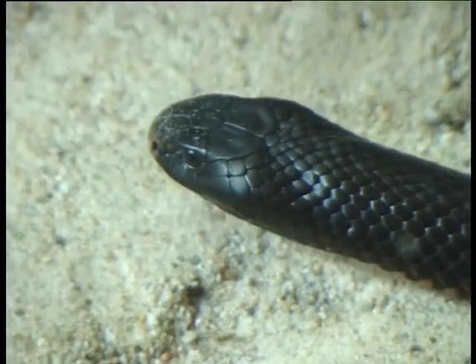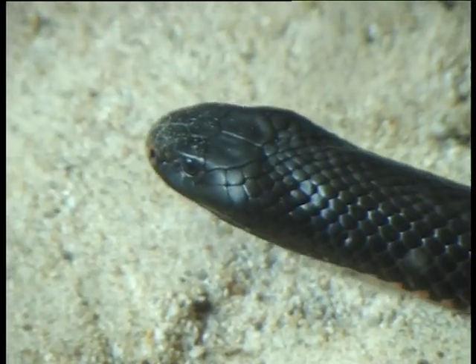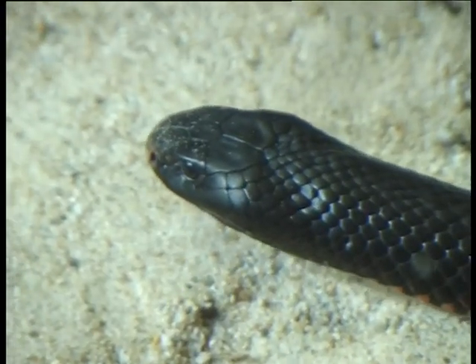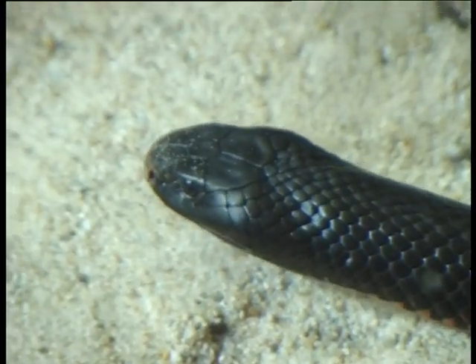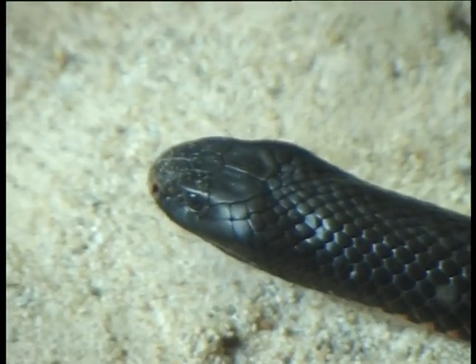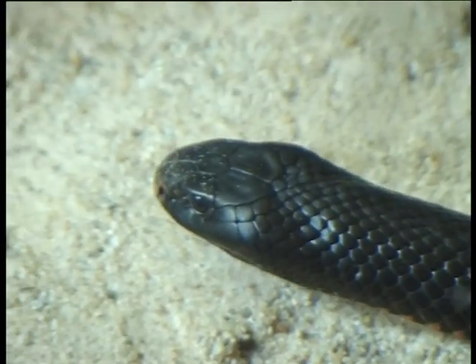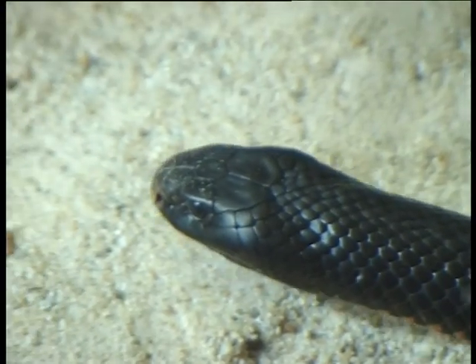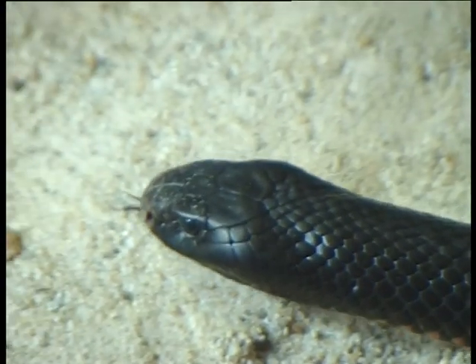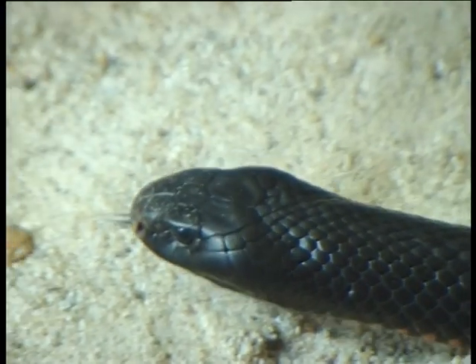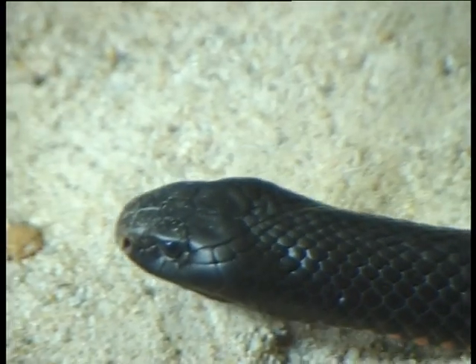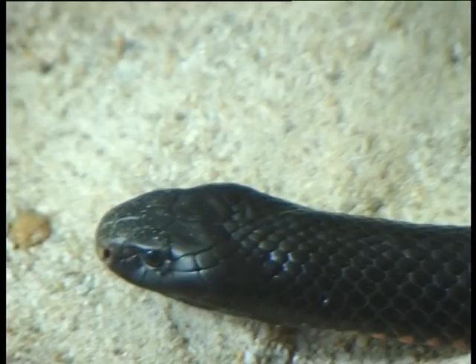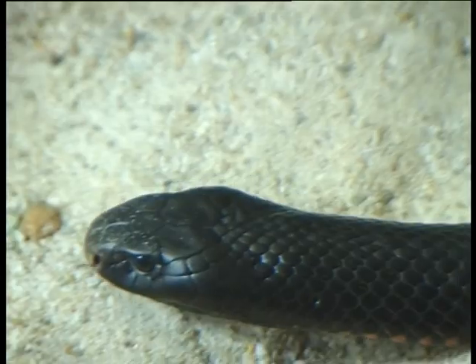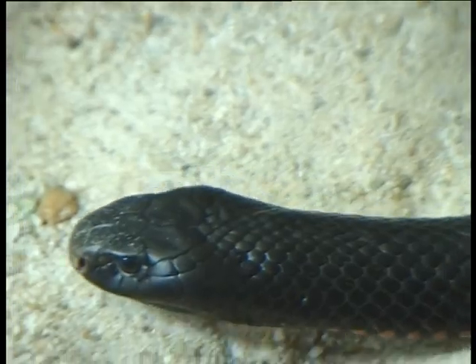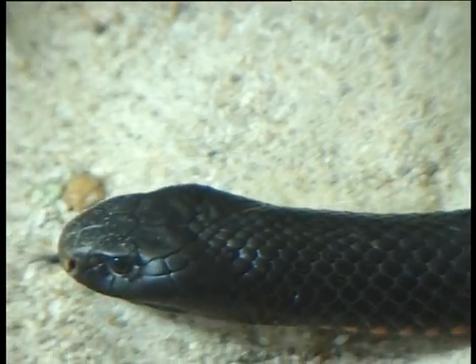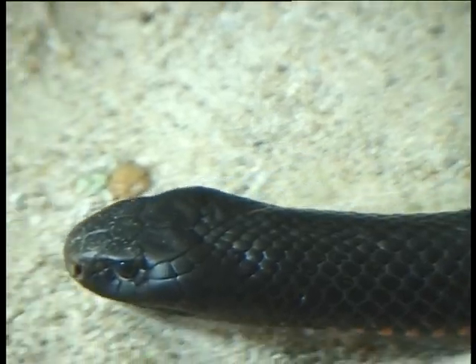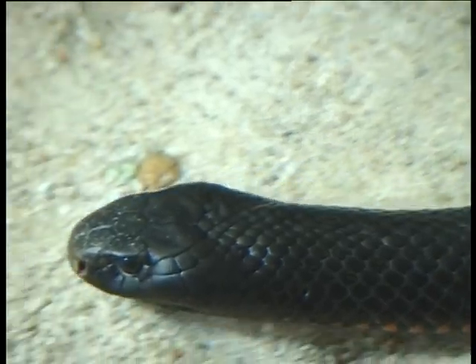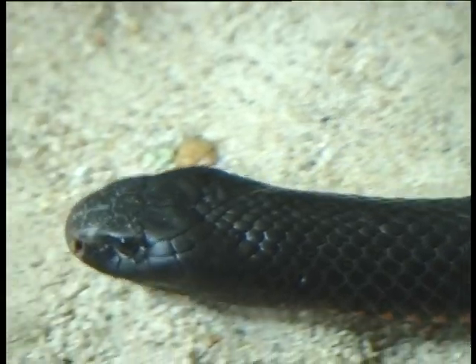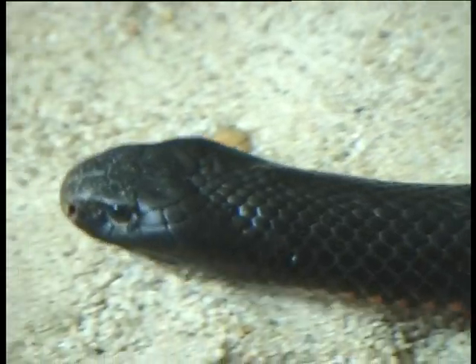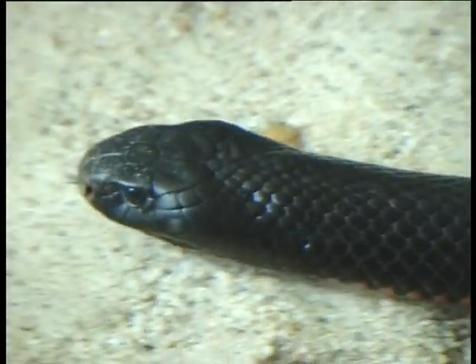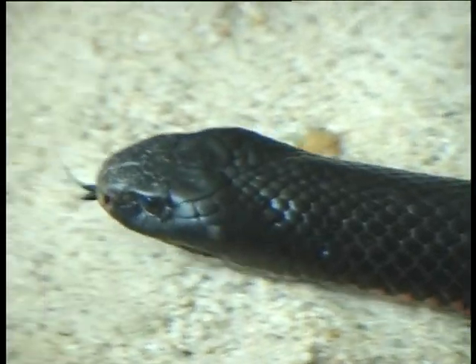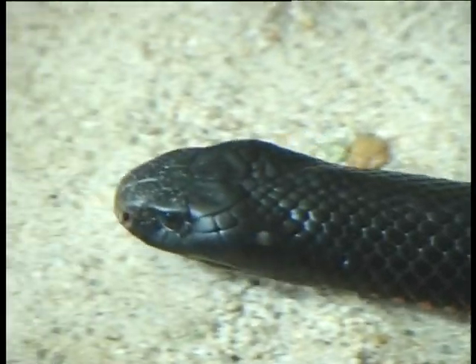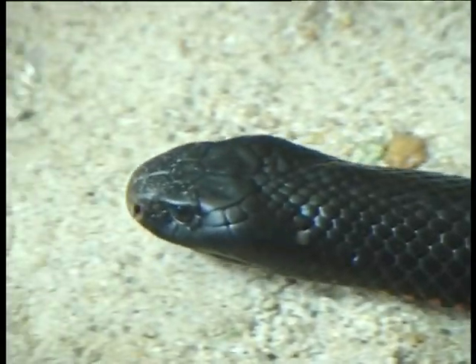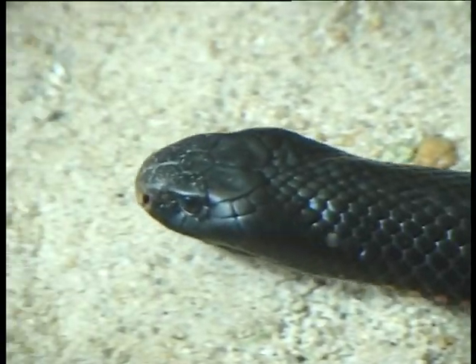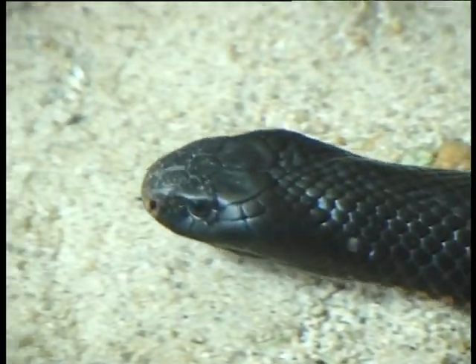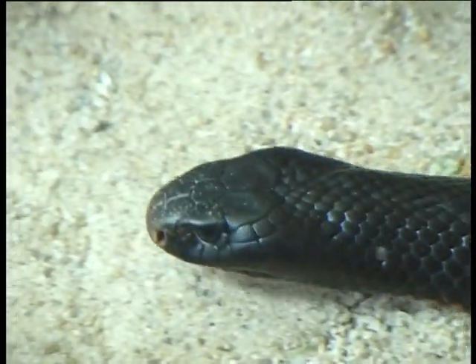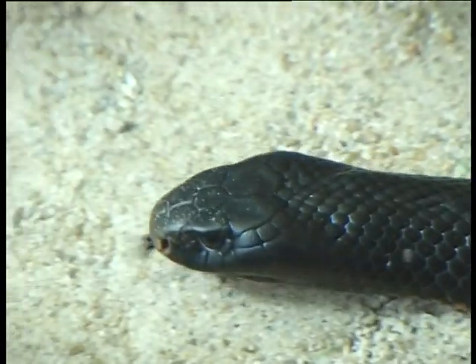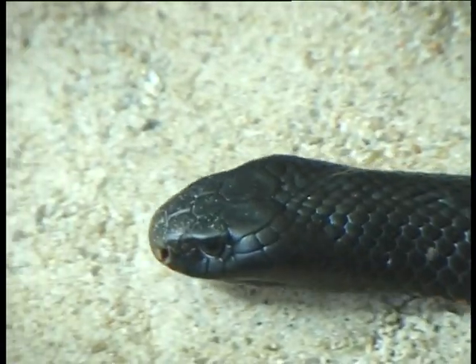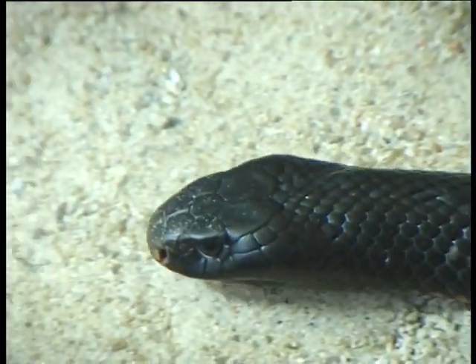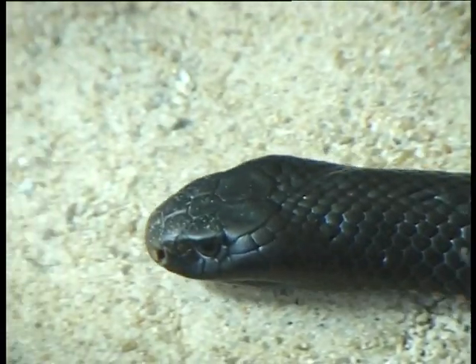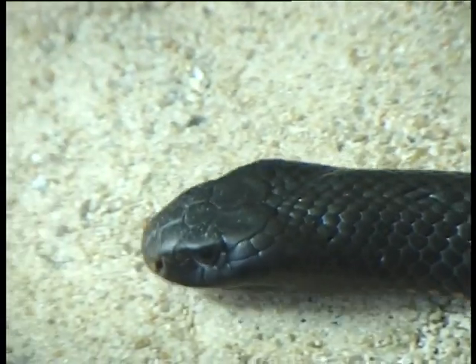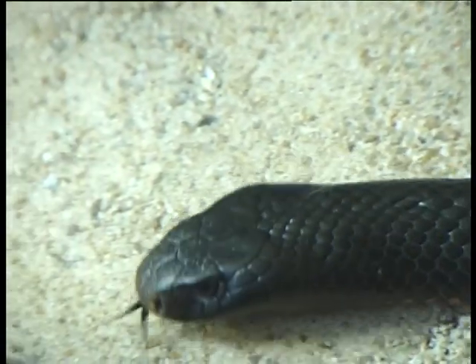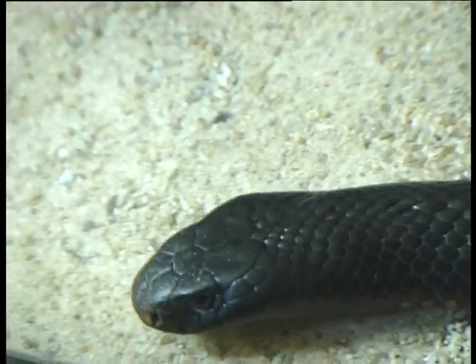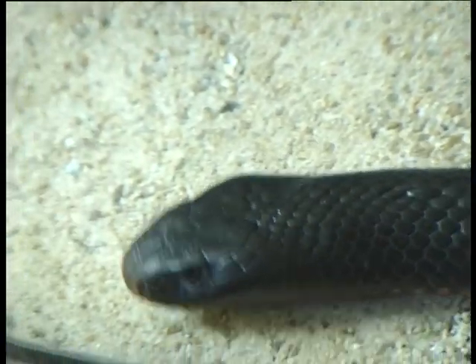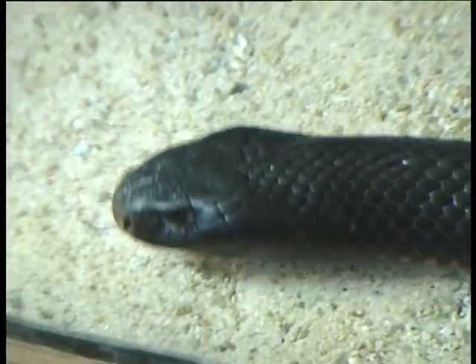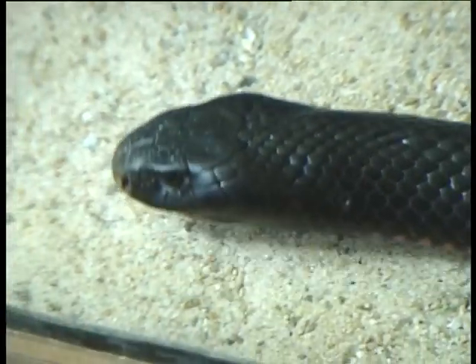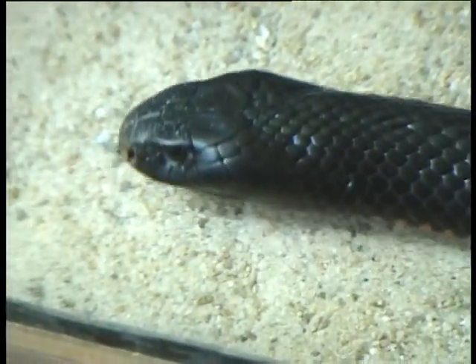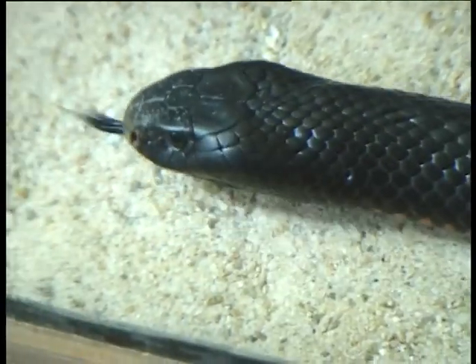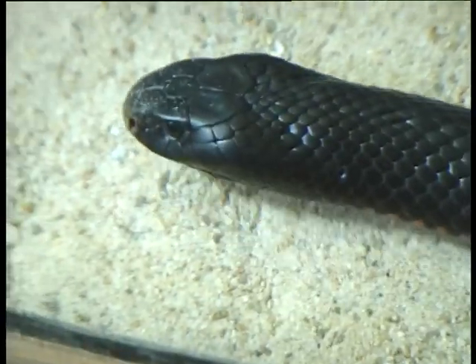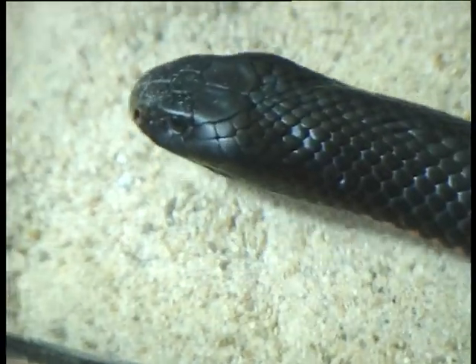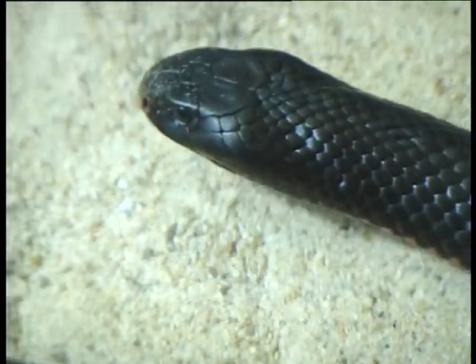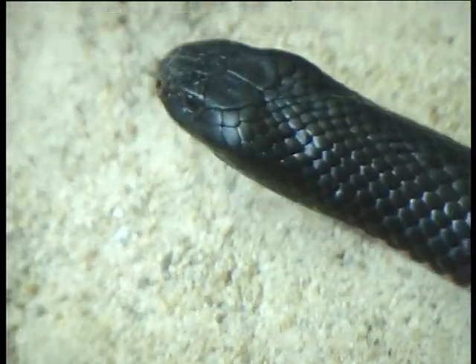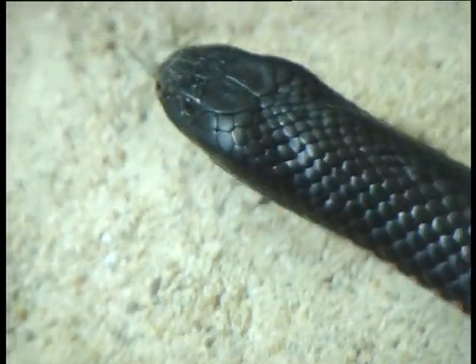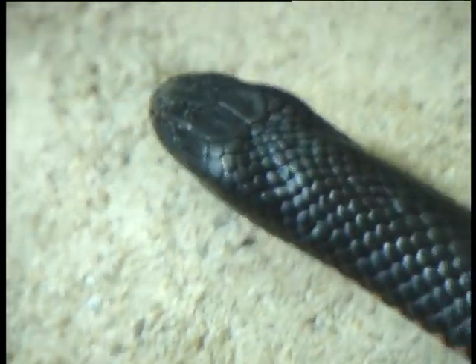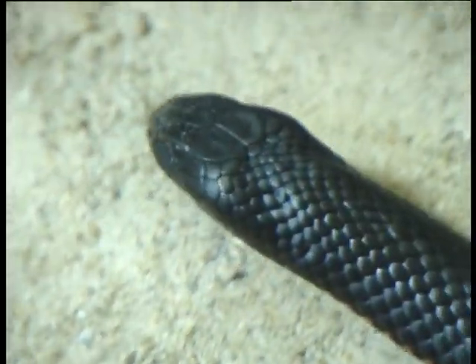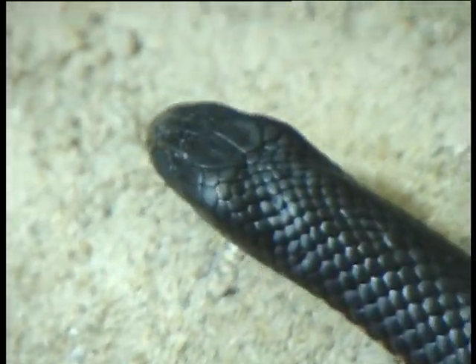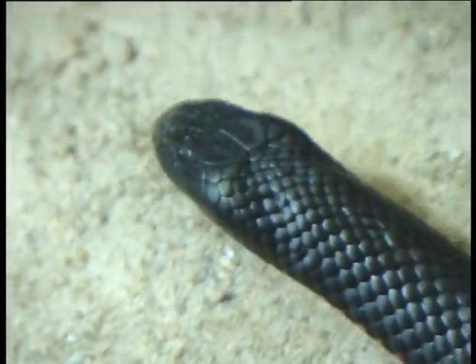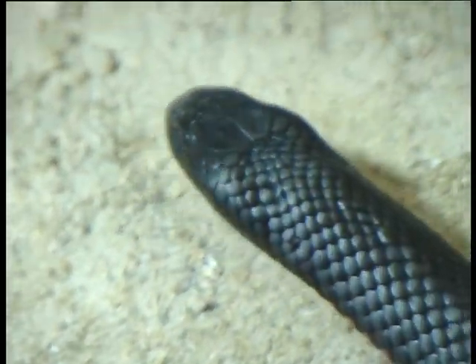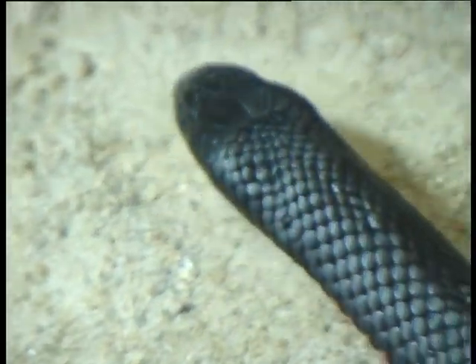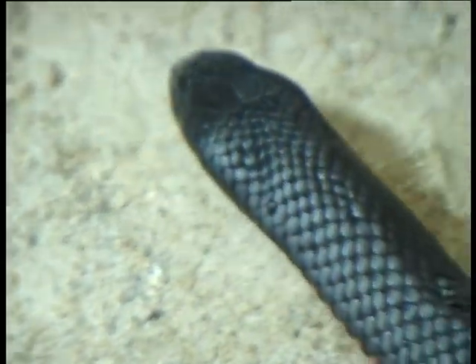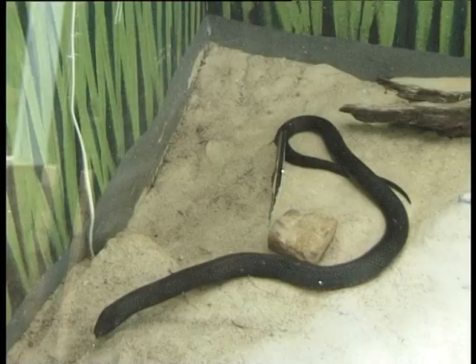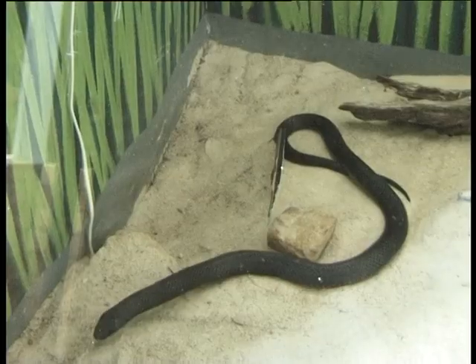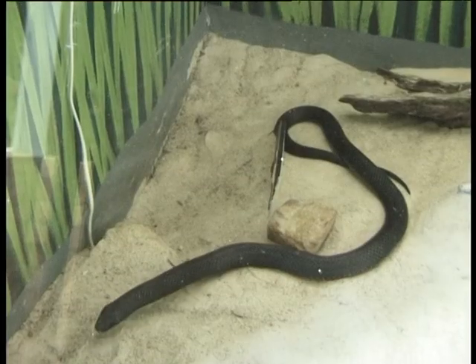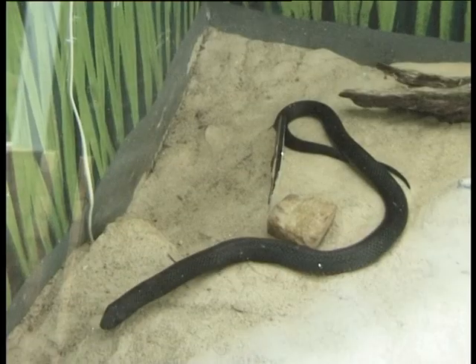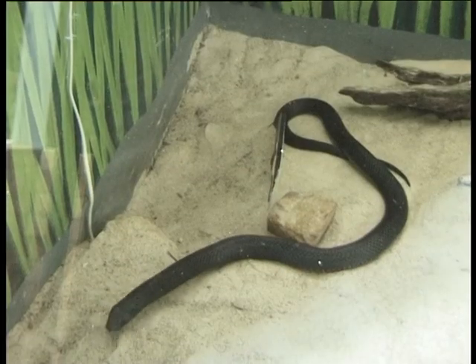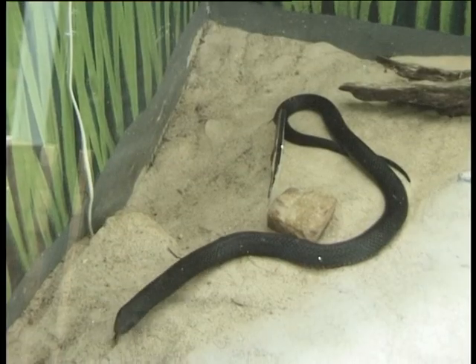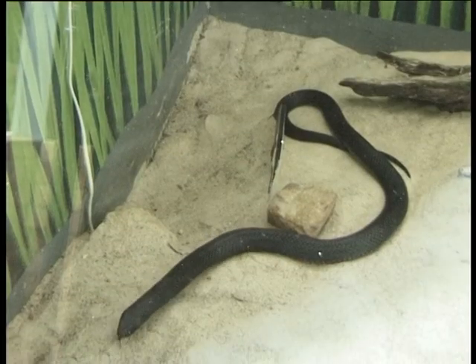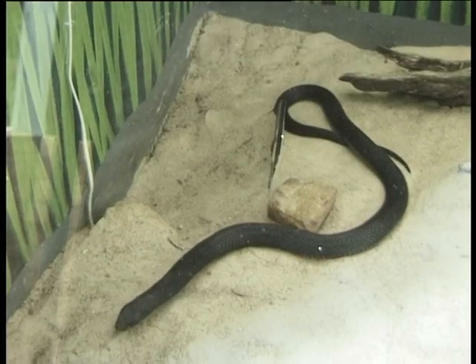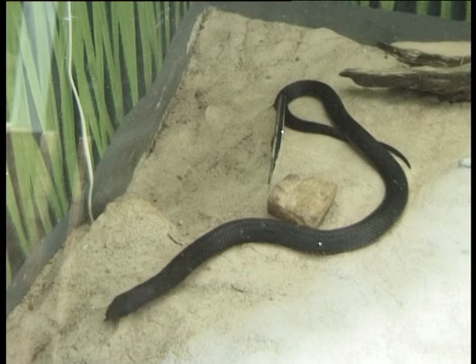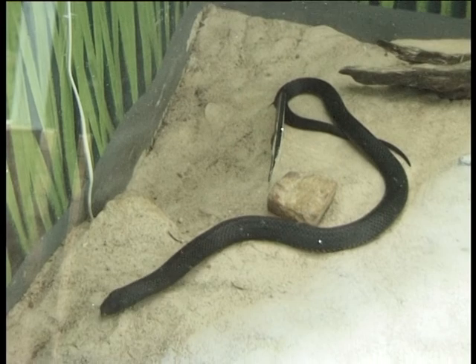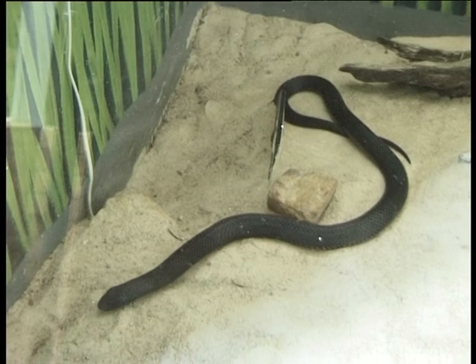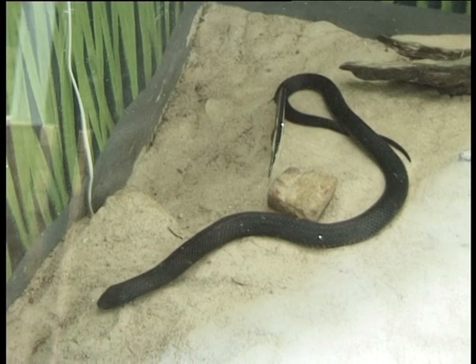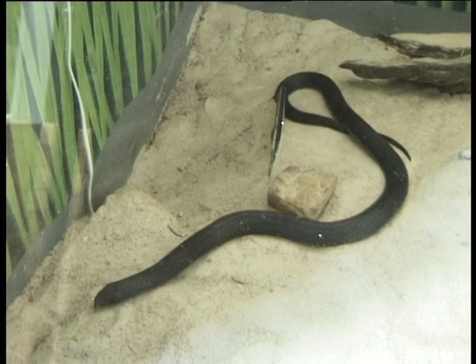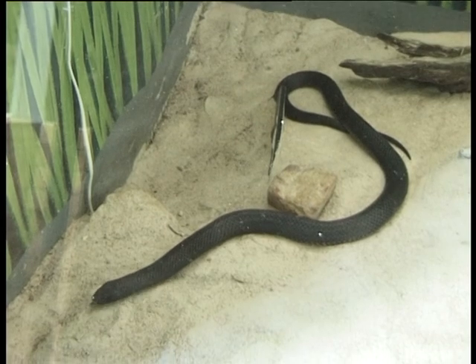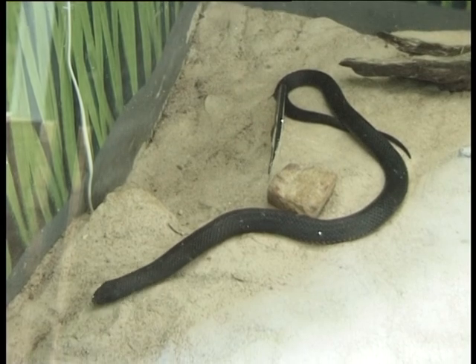The red-bellied black snake has live young, so they don't lay eggs. The red-bellied black snake can have up to 27 live young.